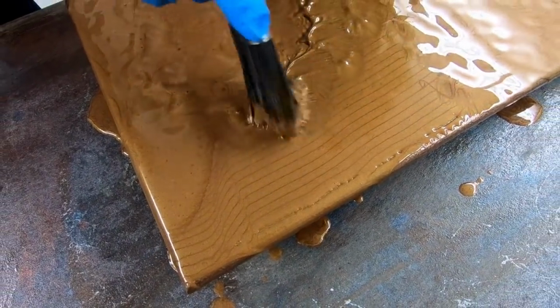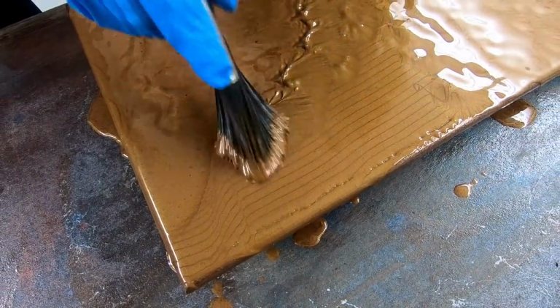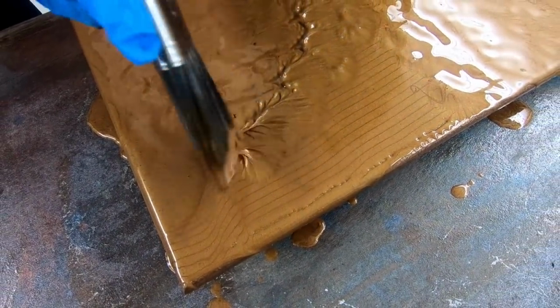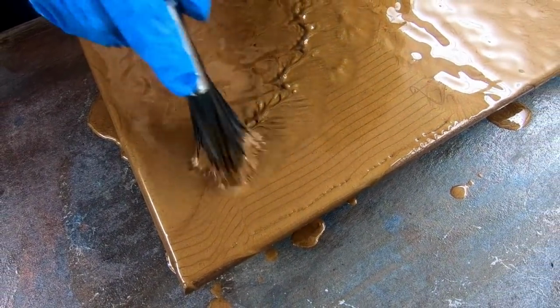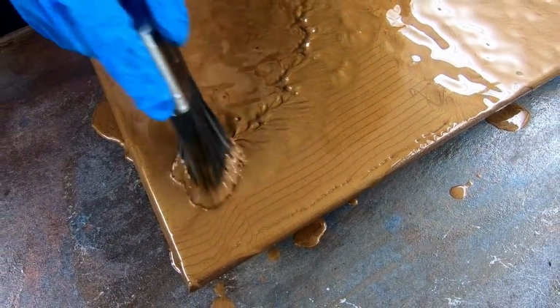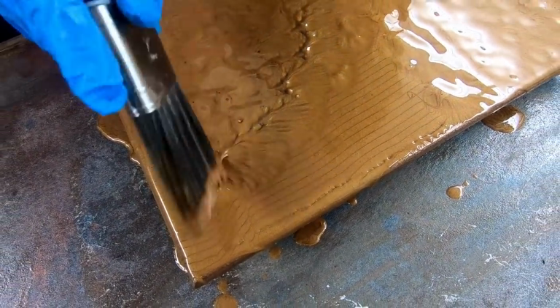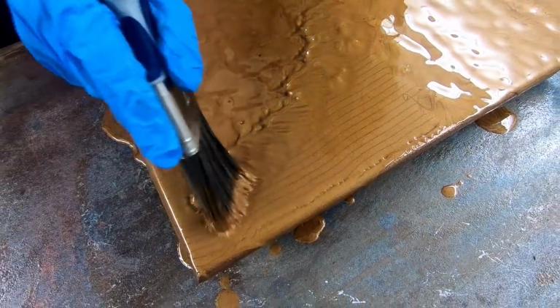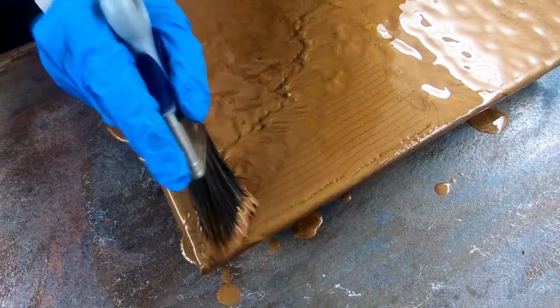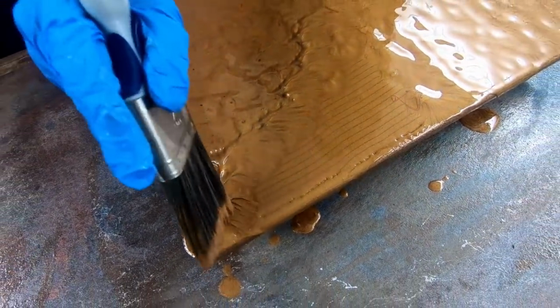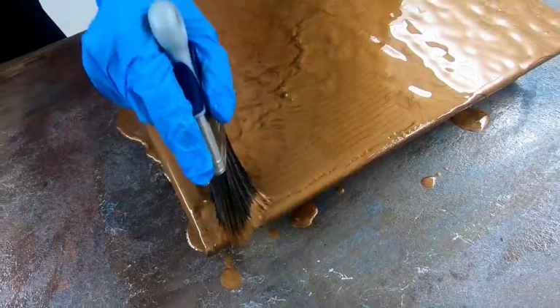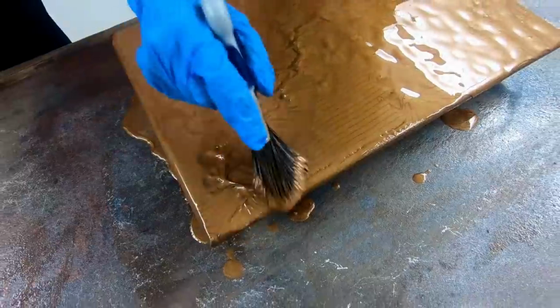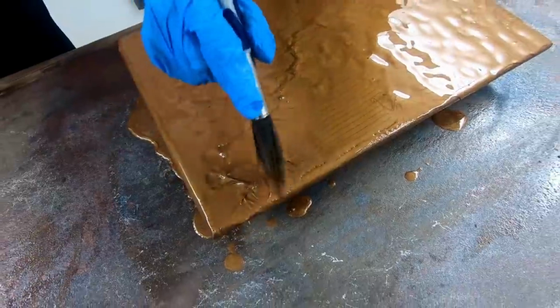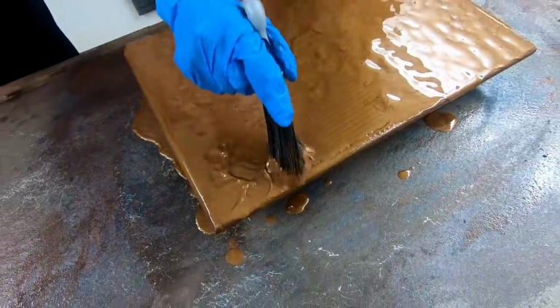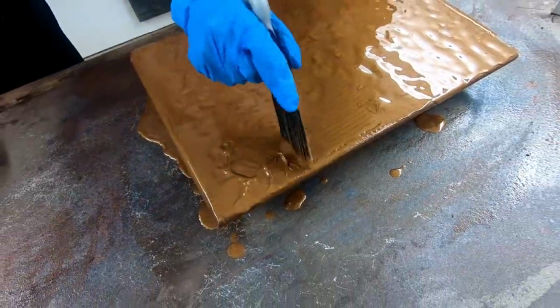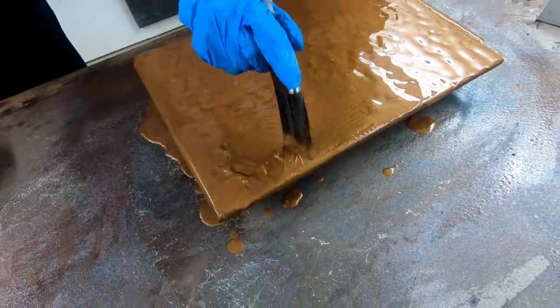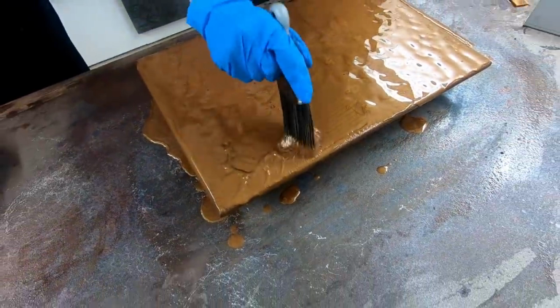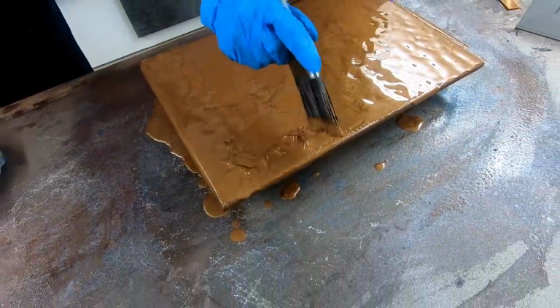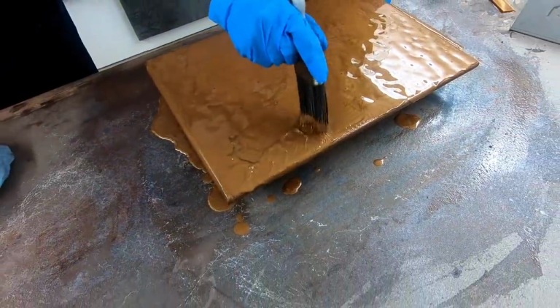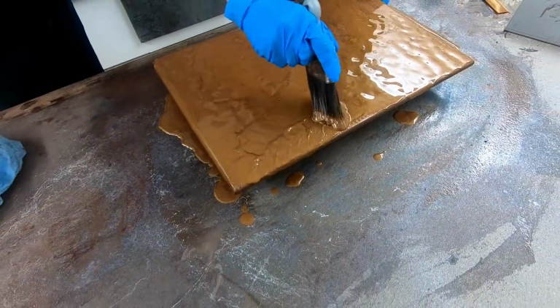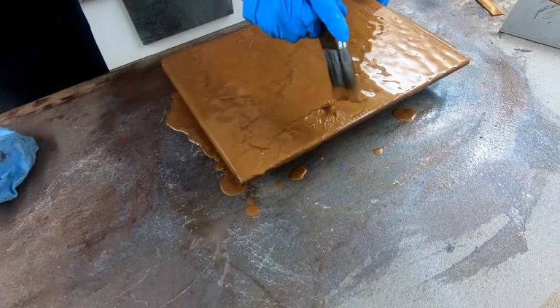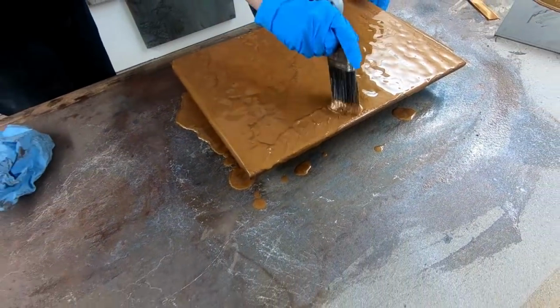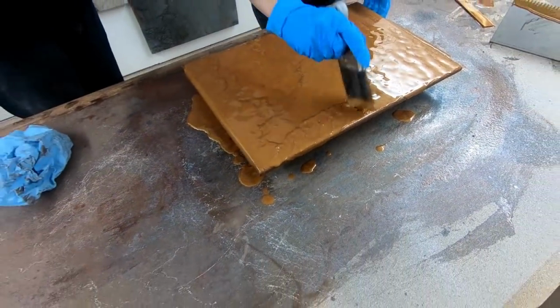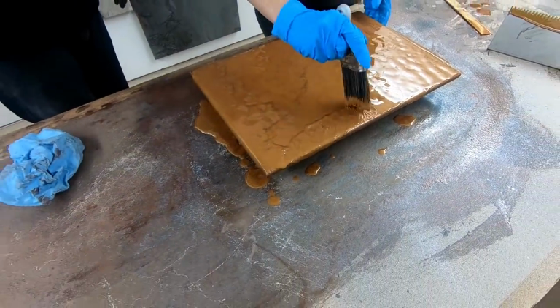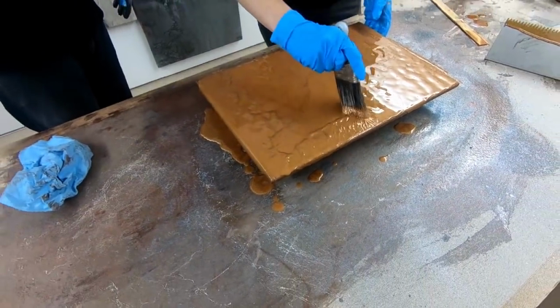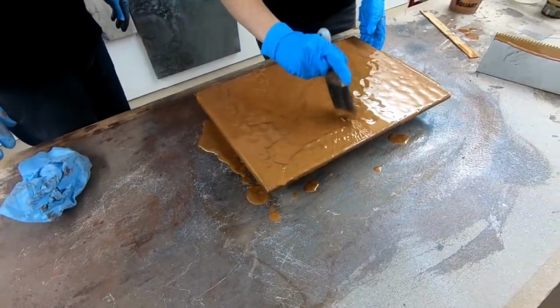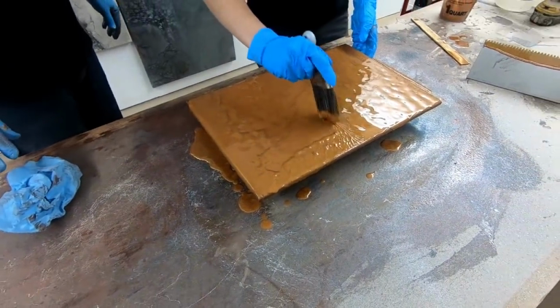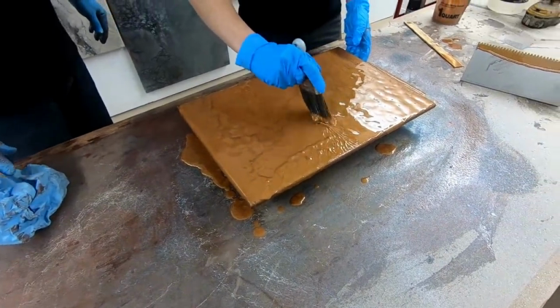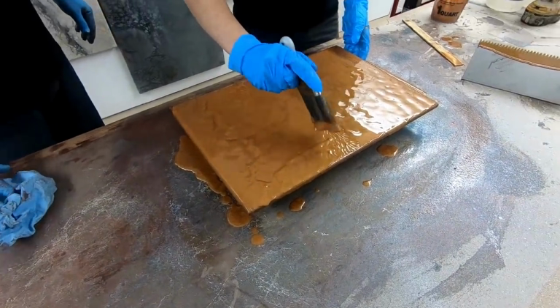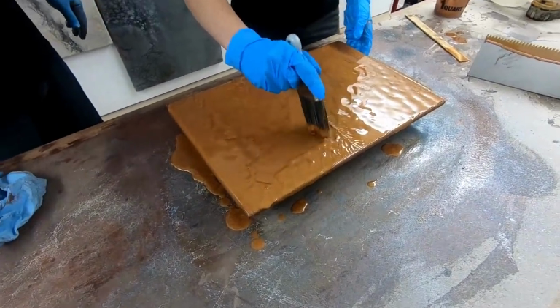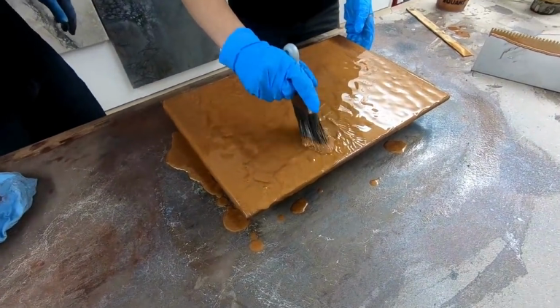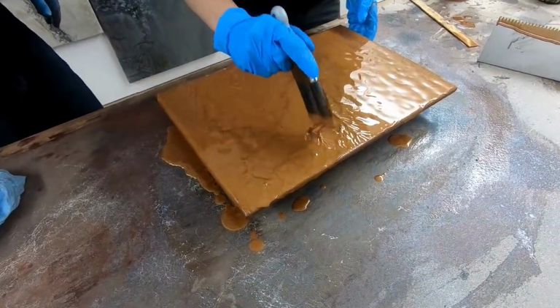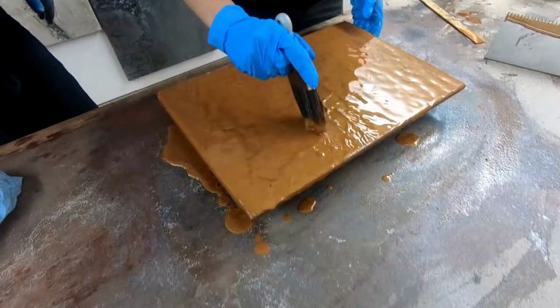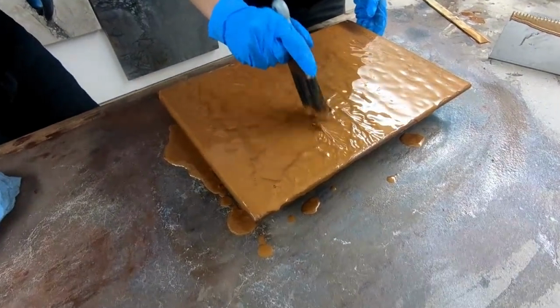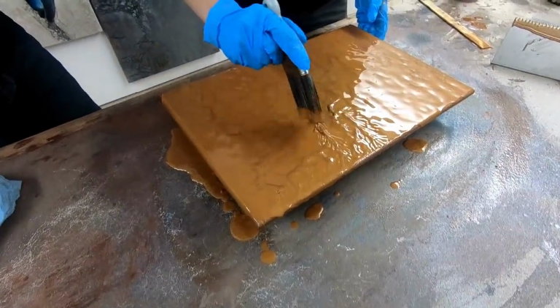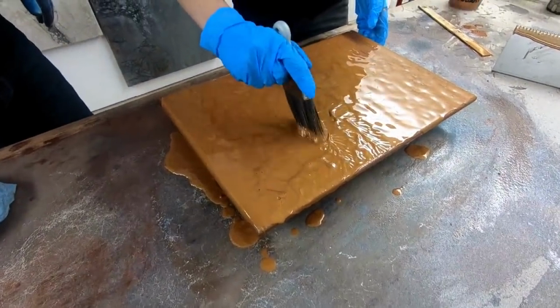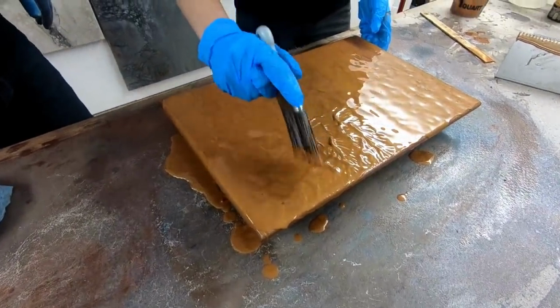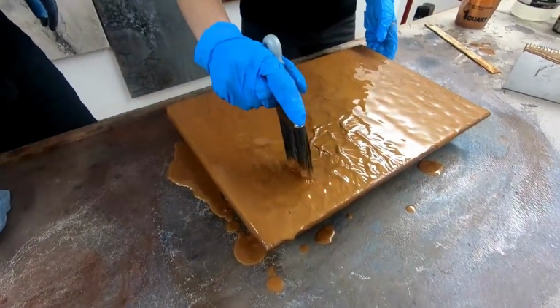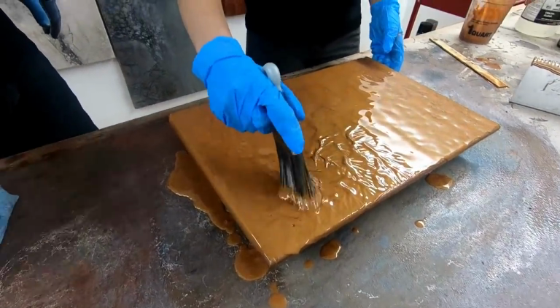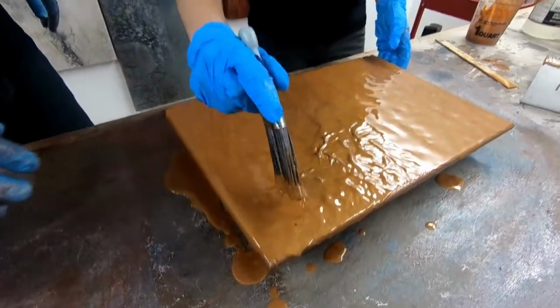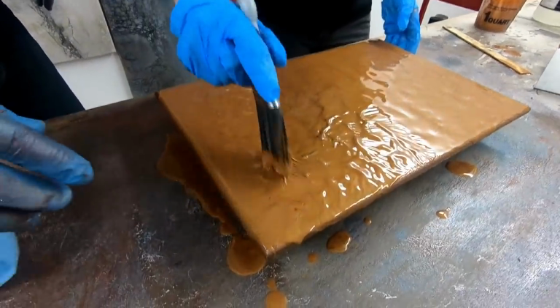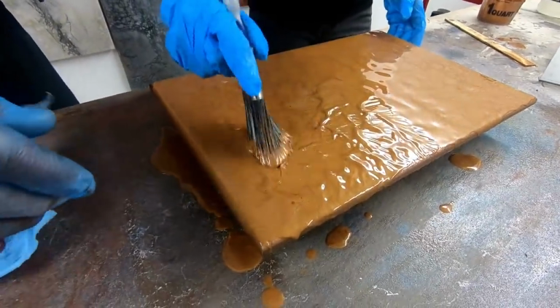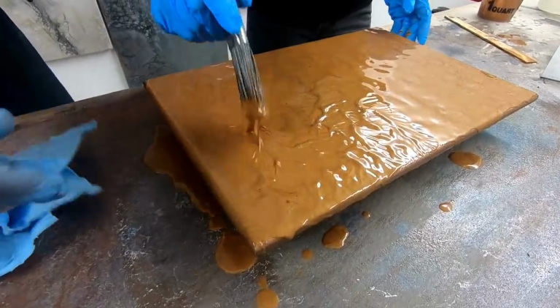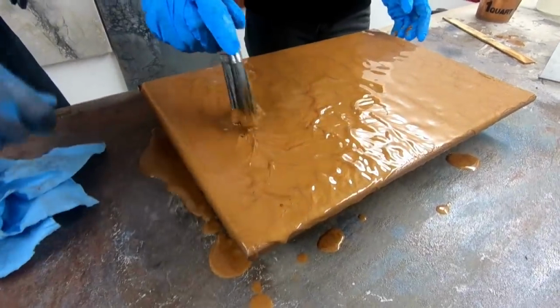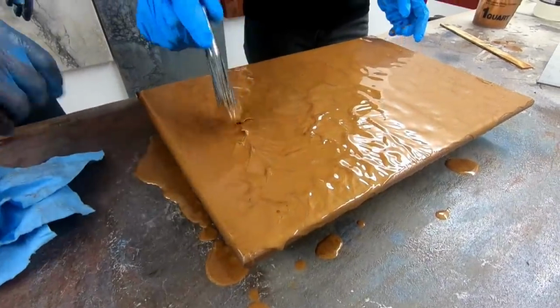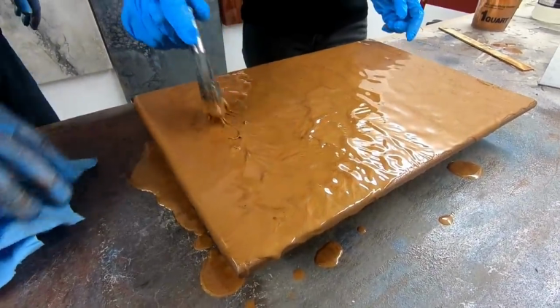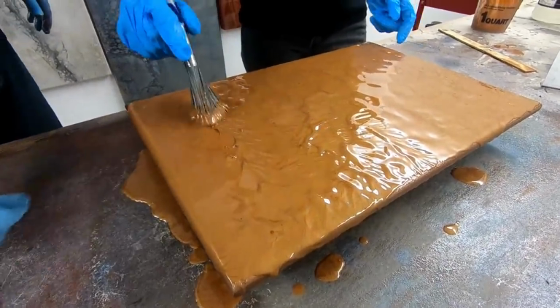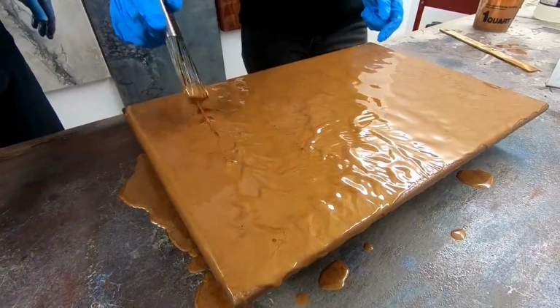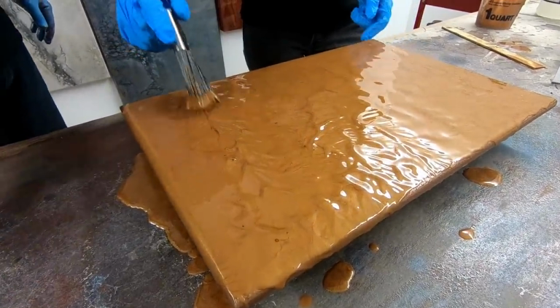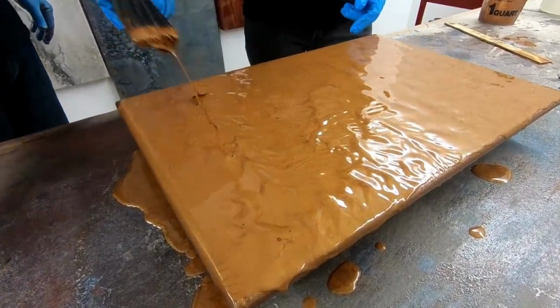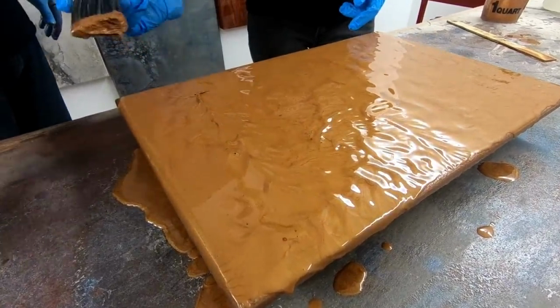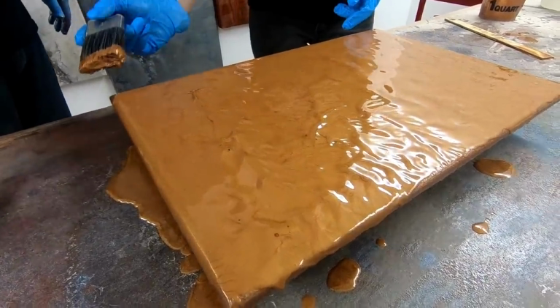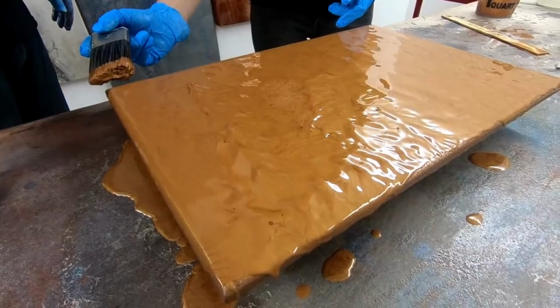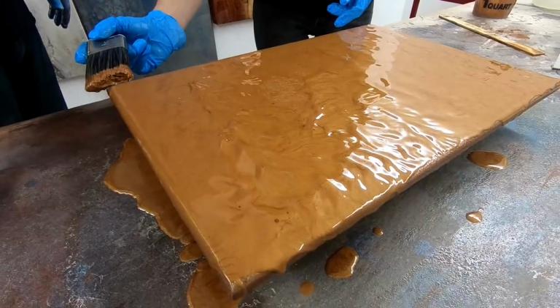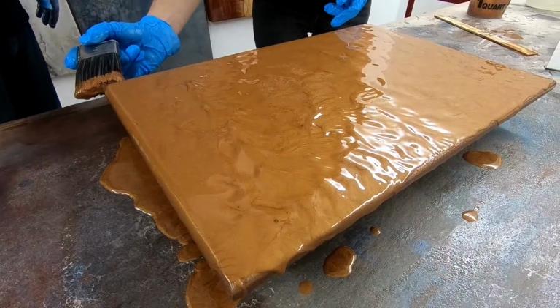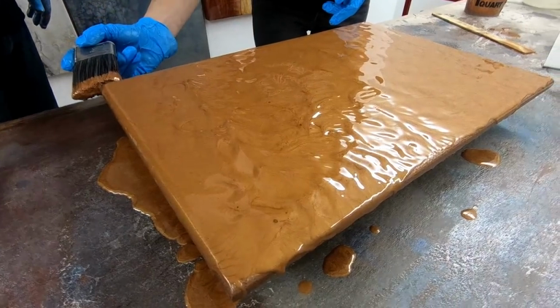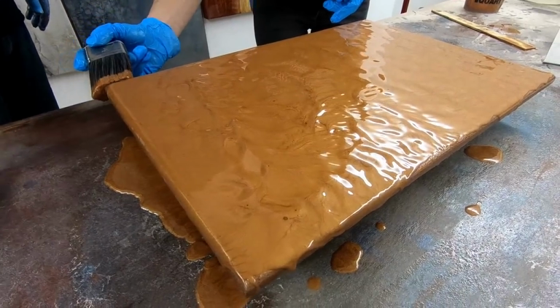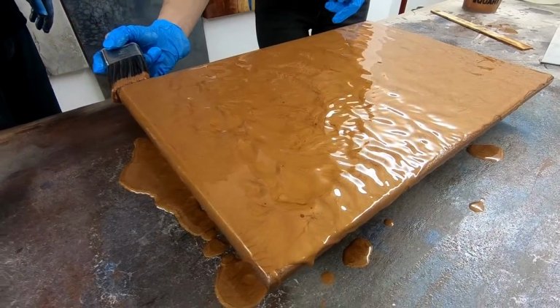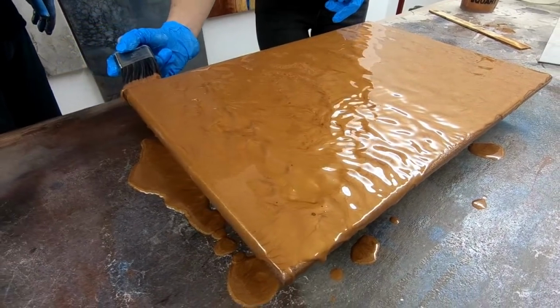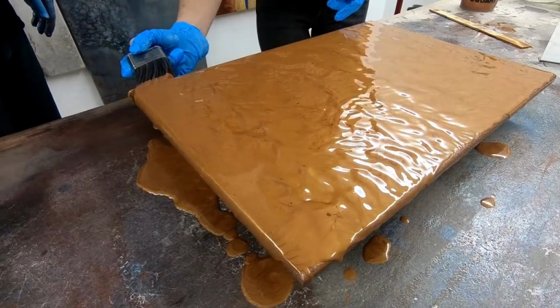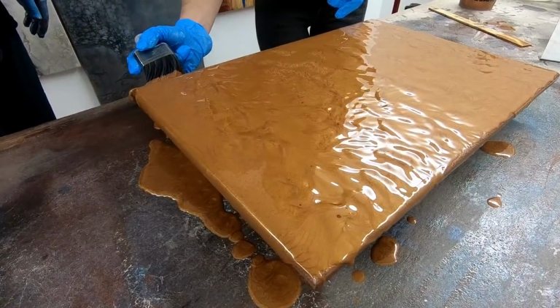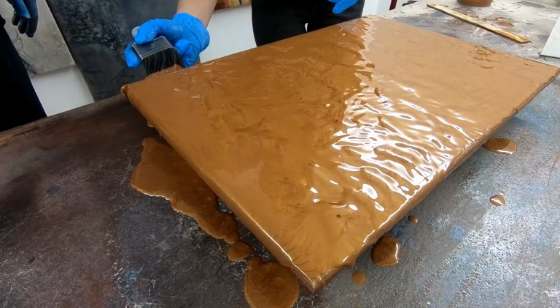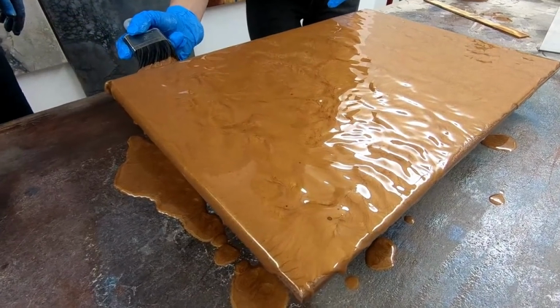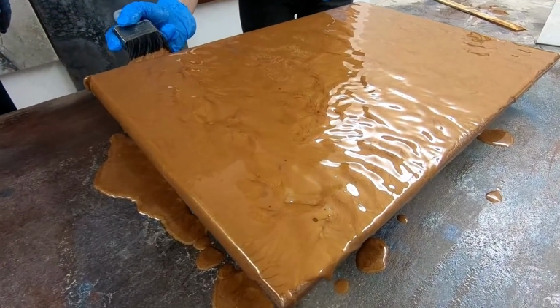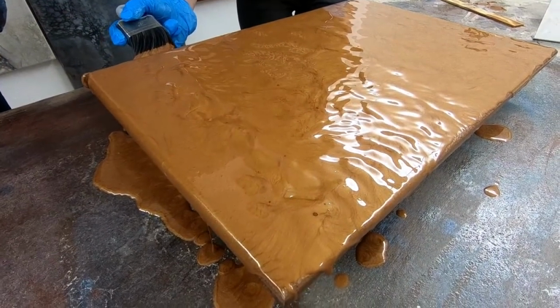I love the pattern that it gives you just by chopping. Then you'll want to go through and do your edges, brush those, and then we can come back and chop one more time.